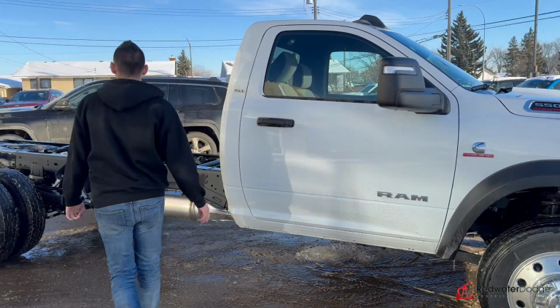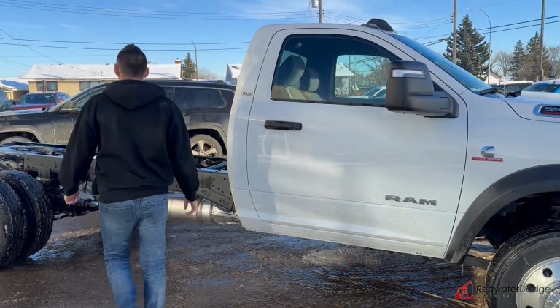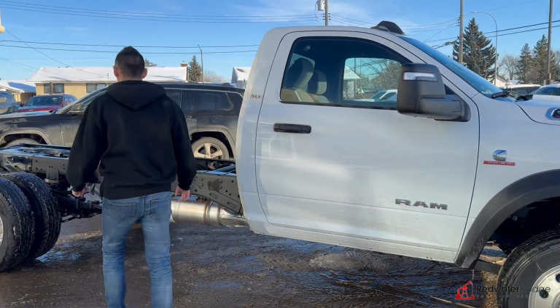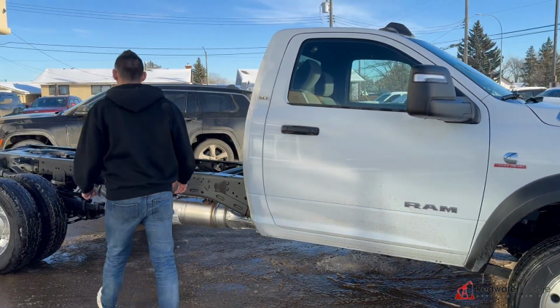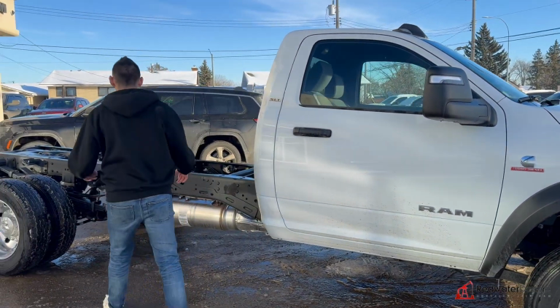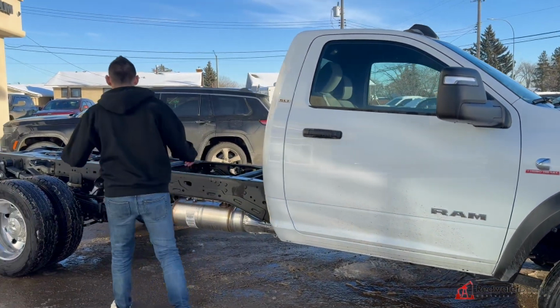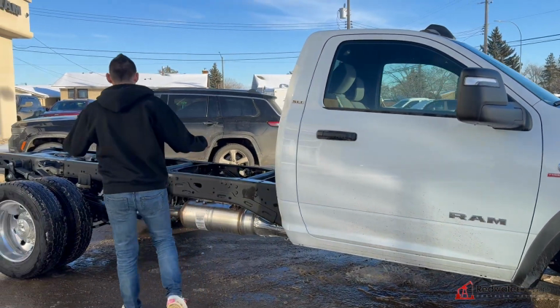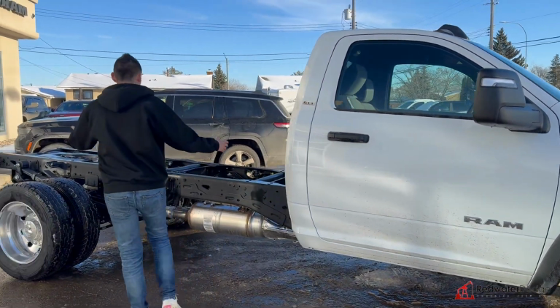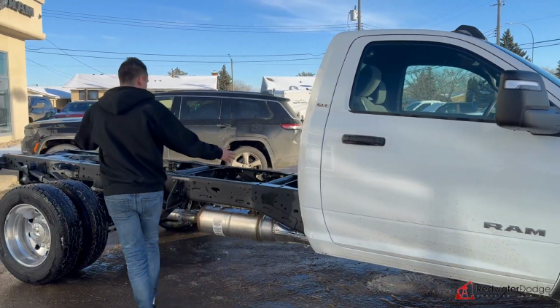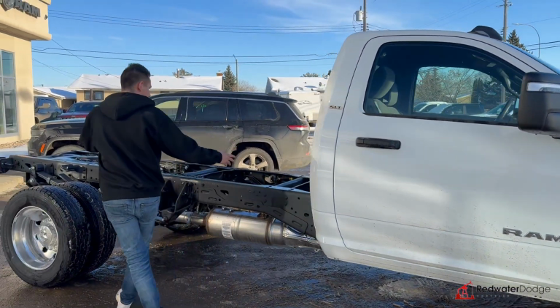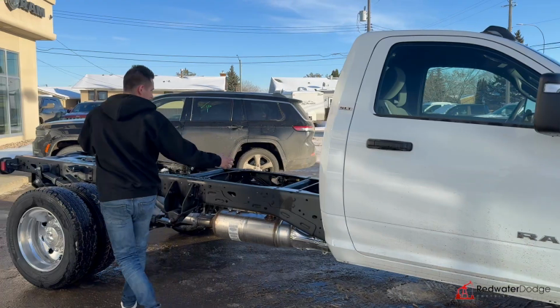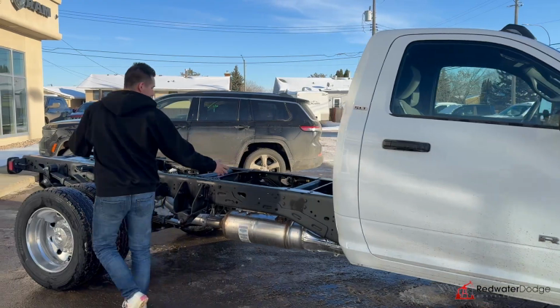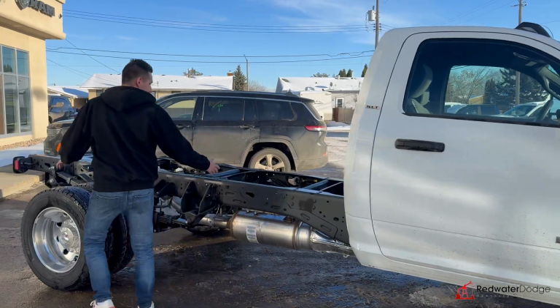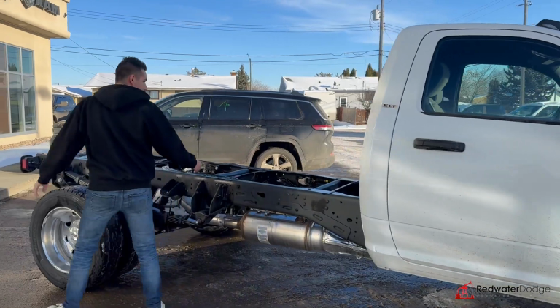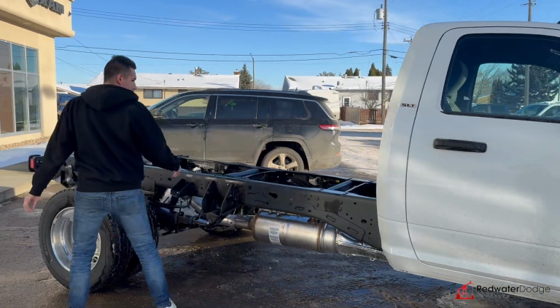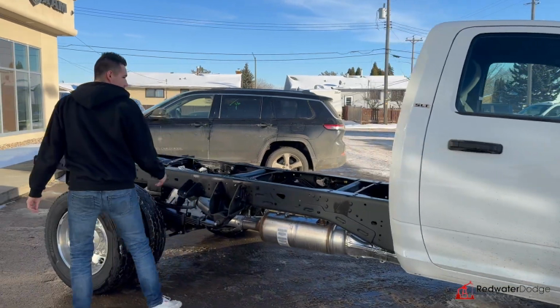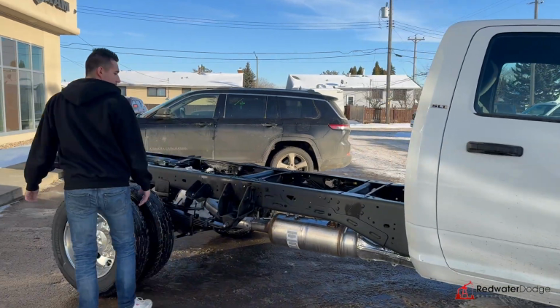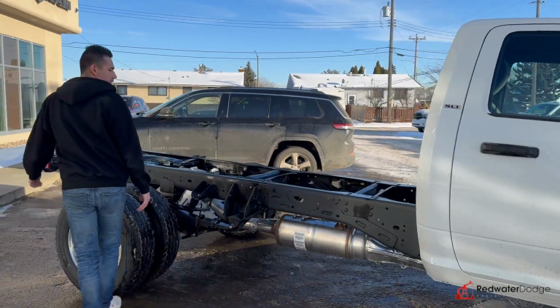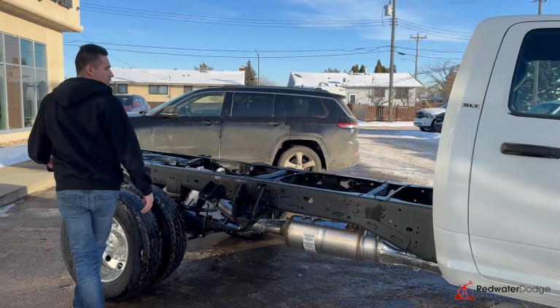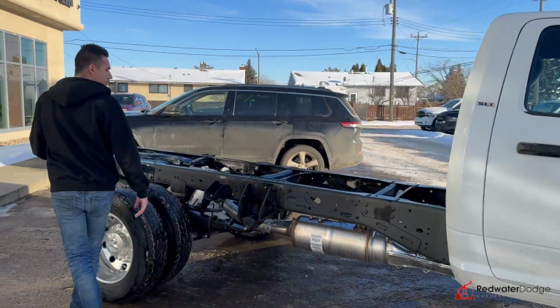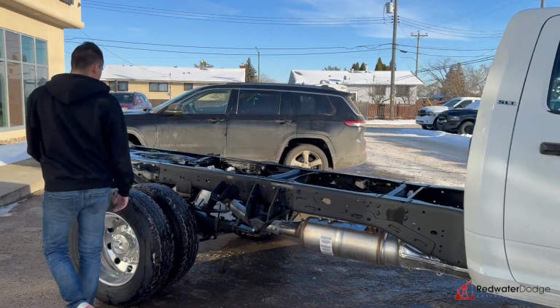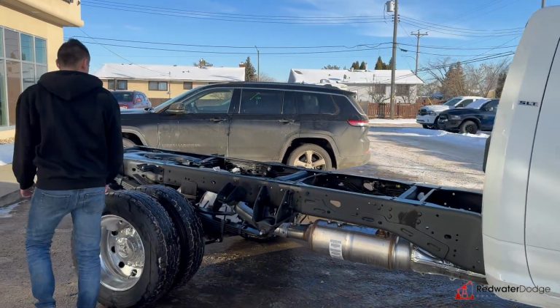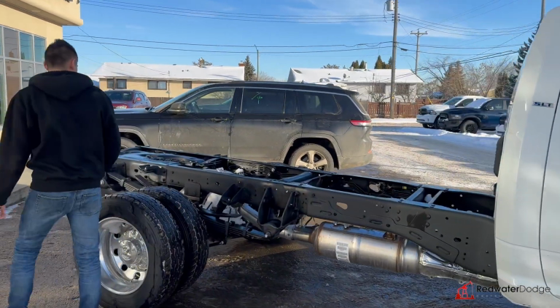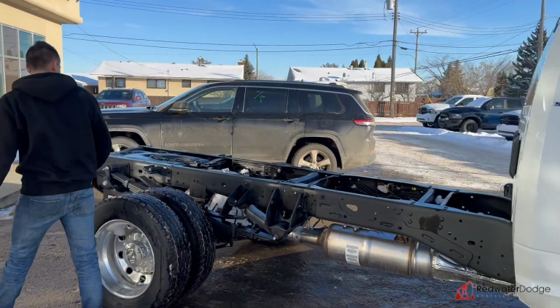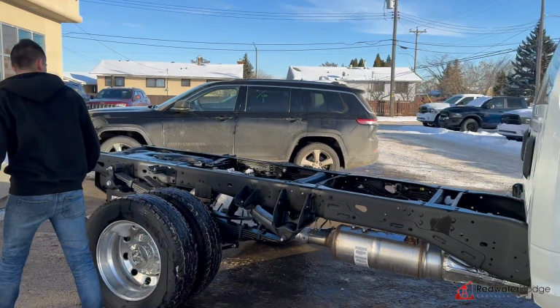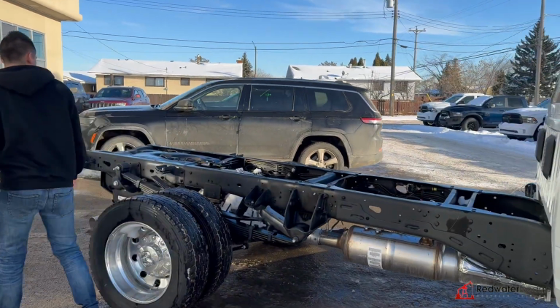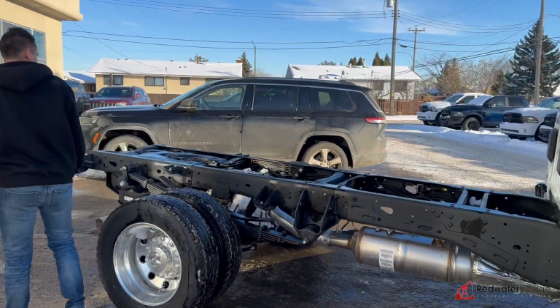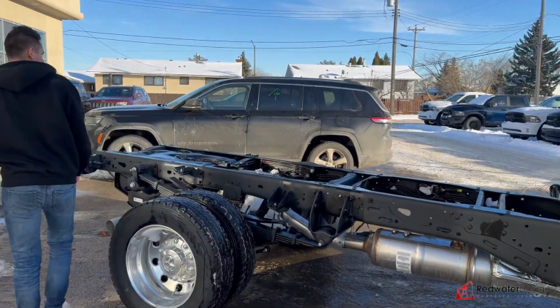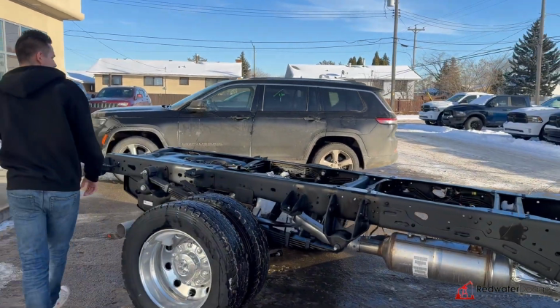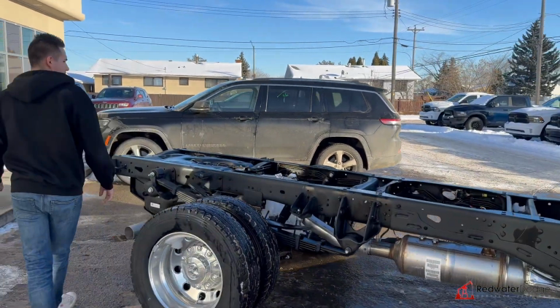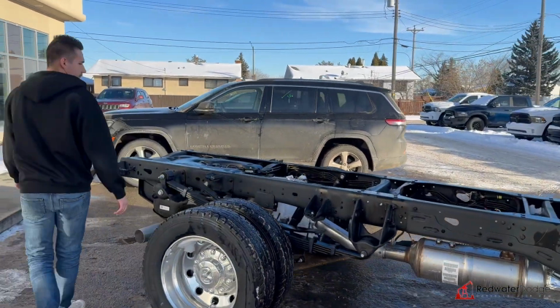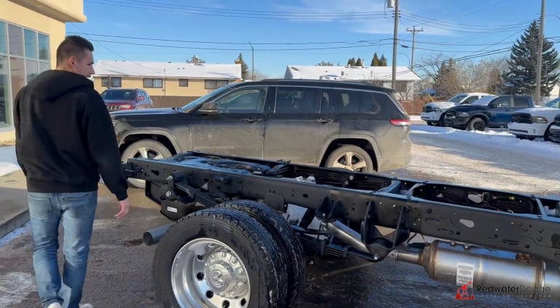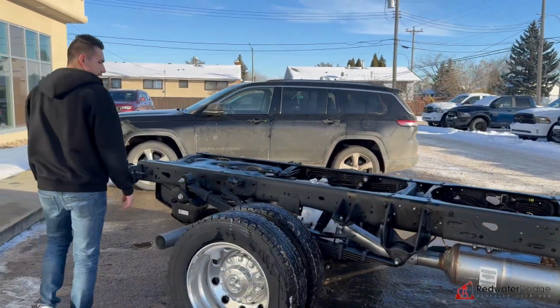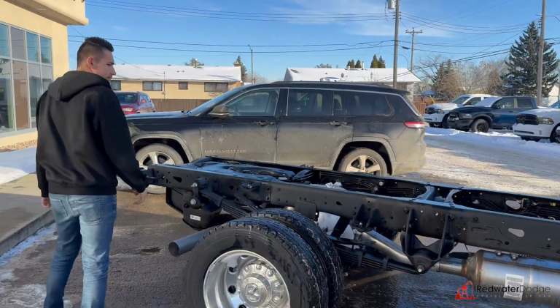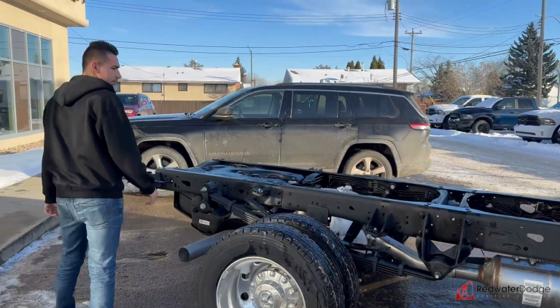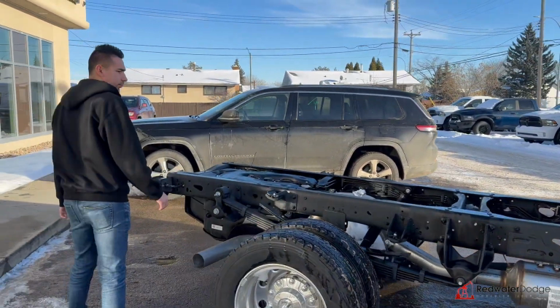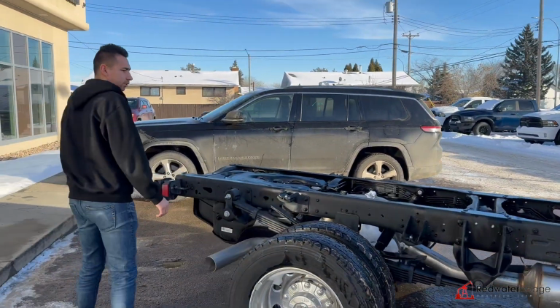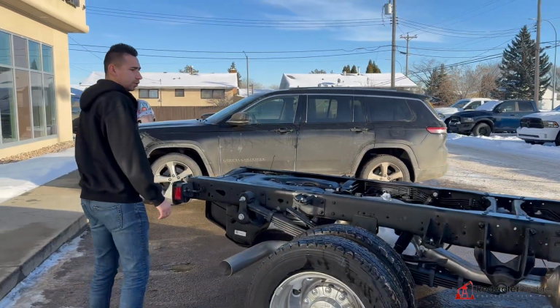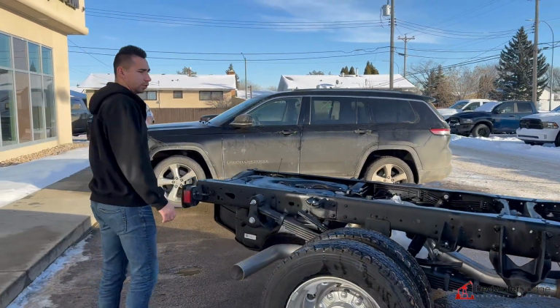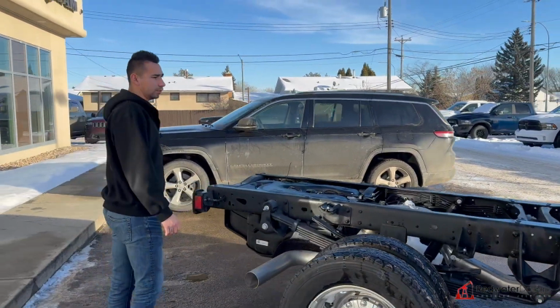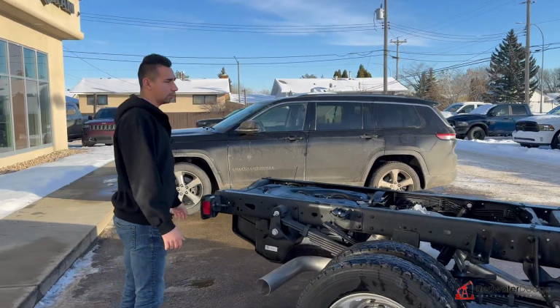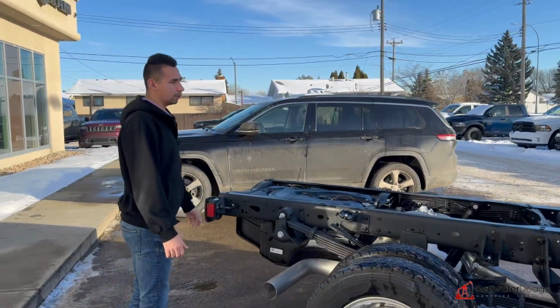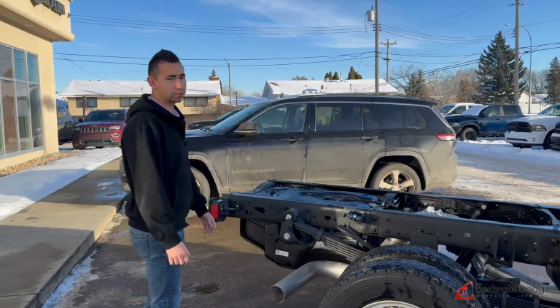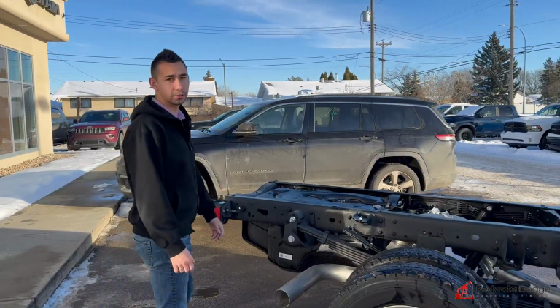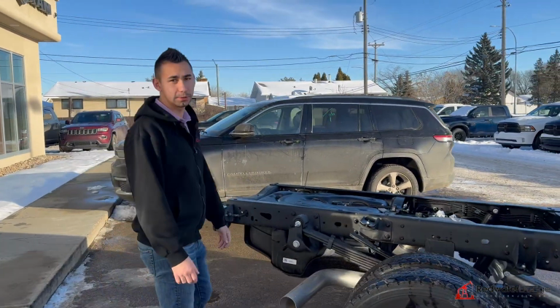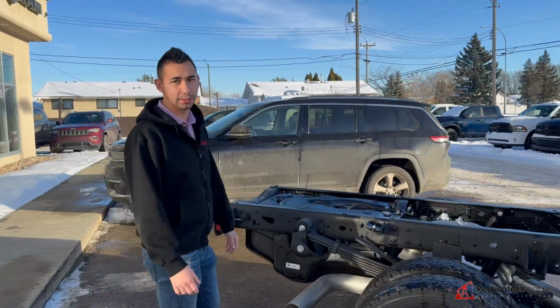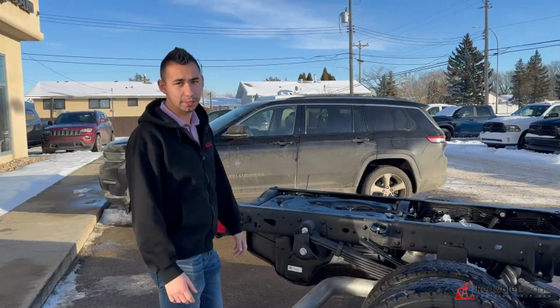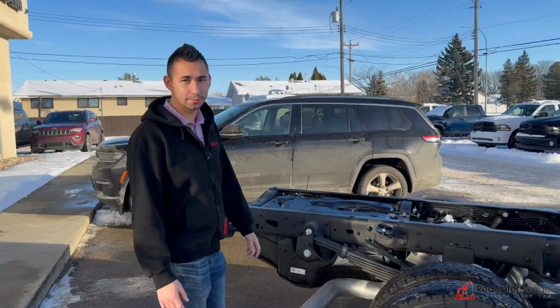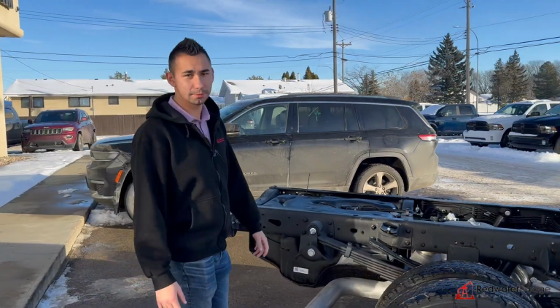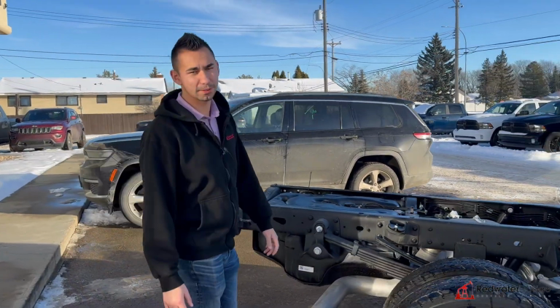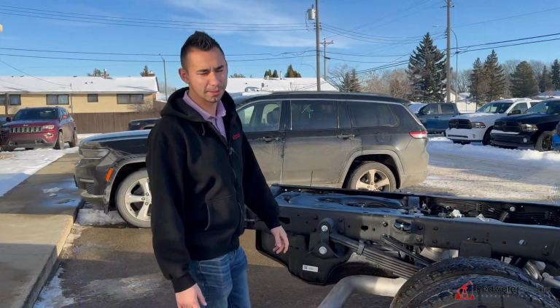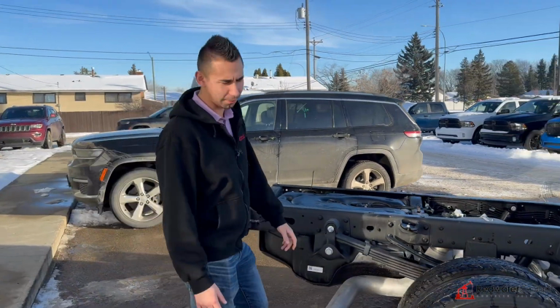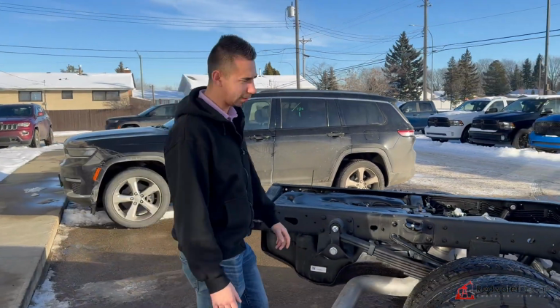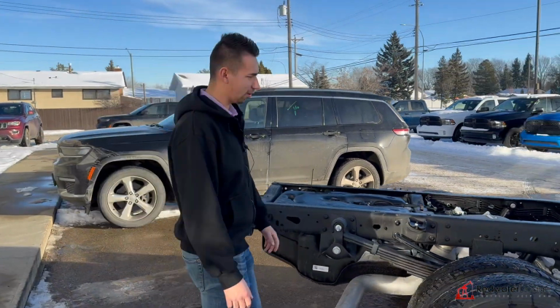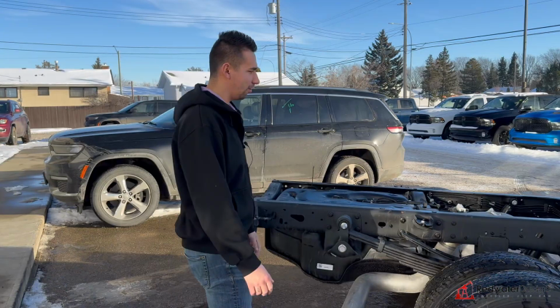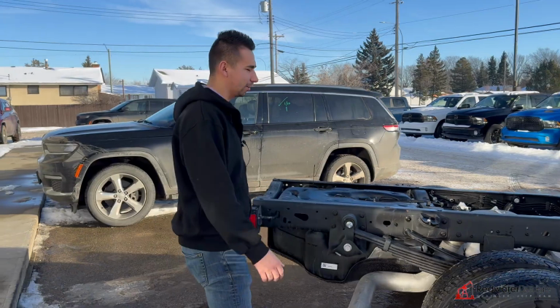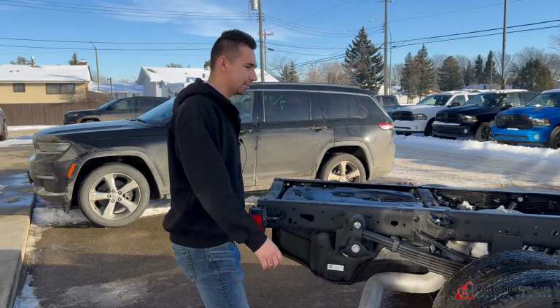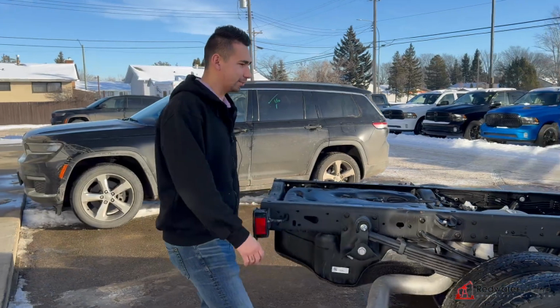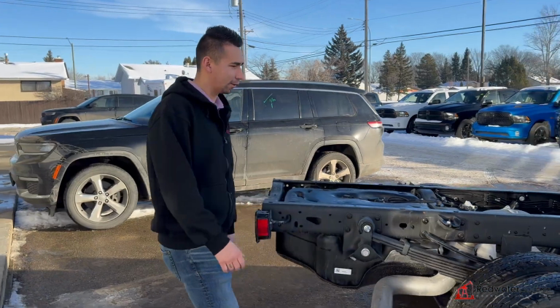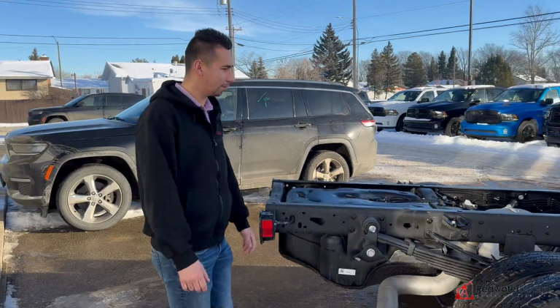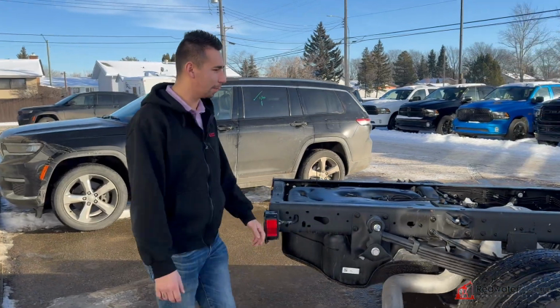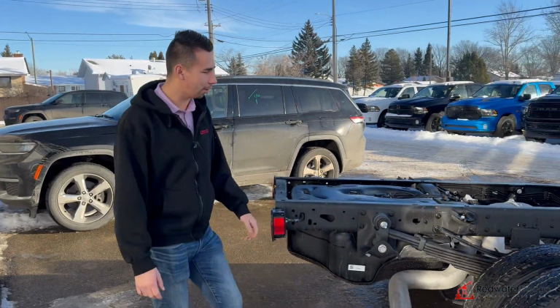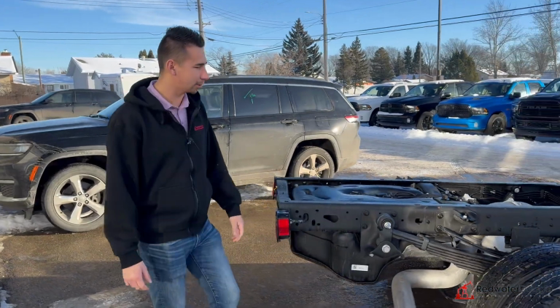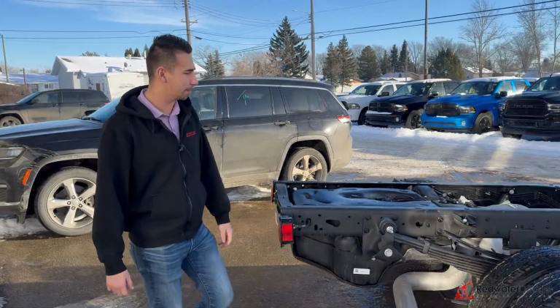We have the box here — someone stole it. Yeah, I'm still looking for it, so if you see it give me a call because I don't know where my box went.